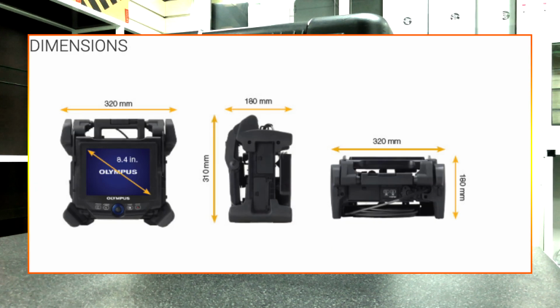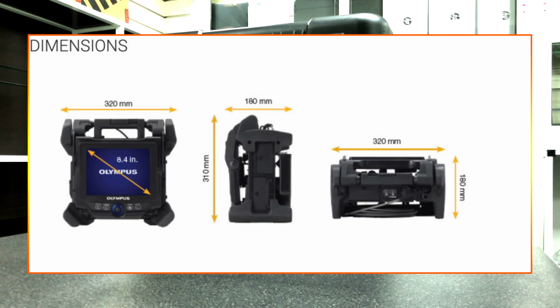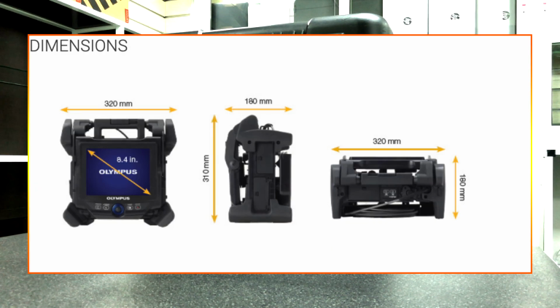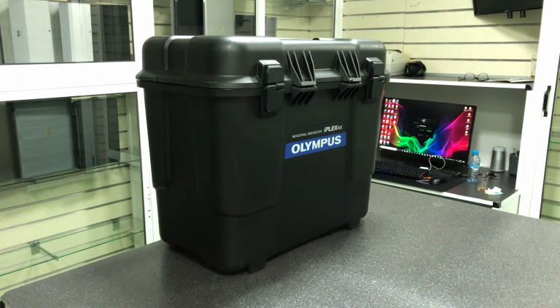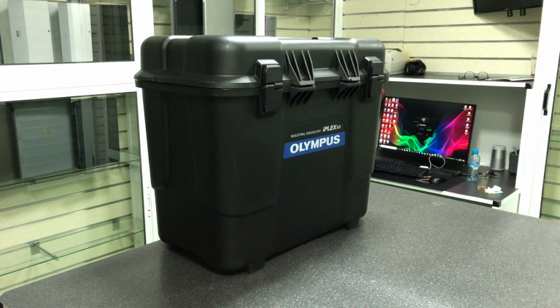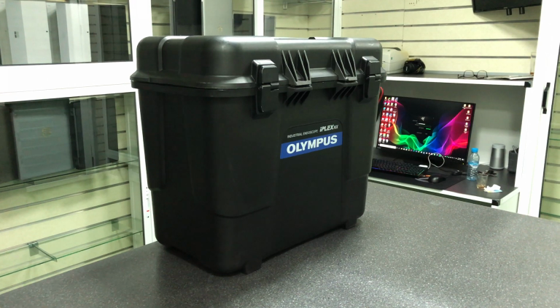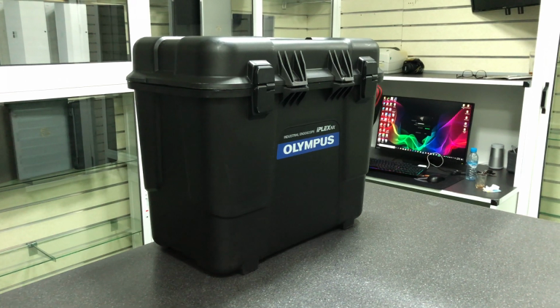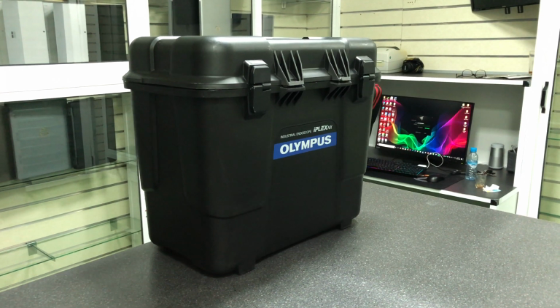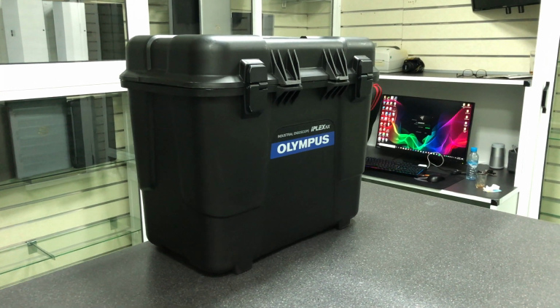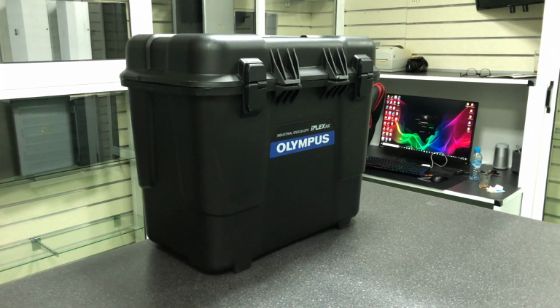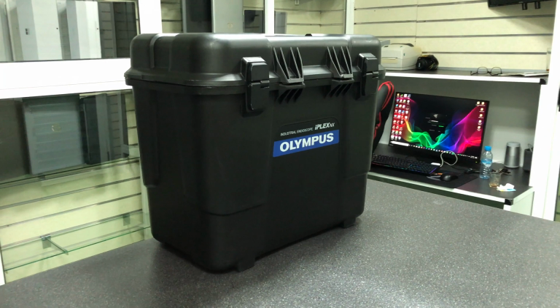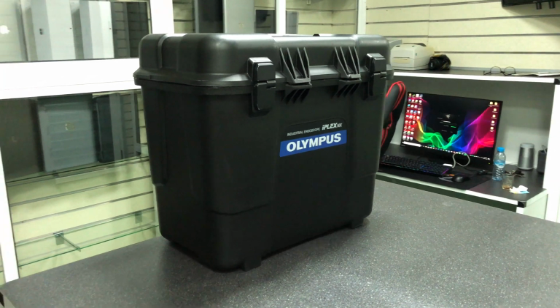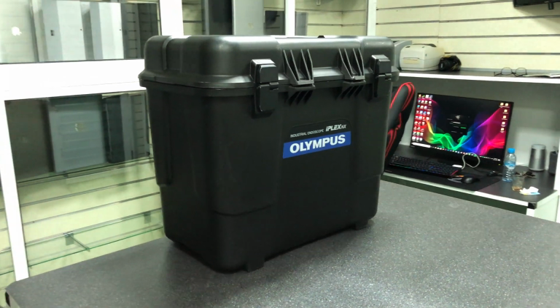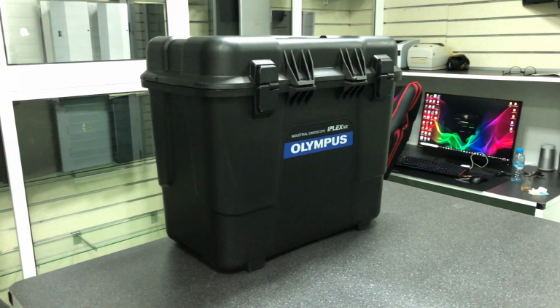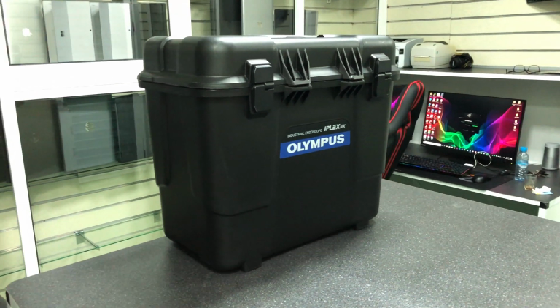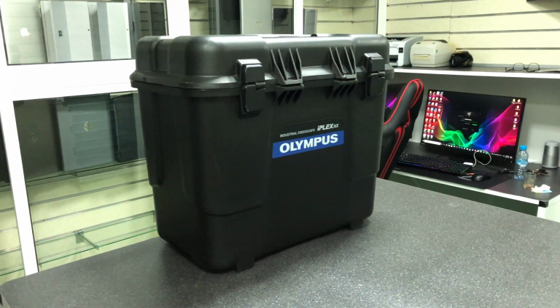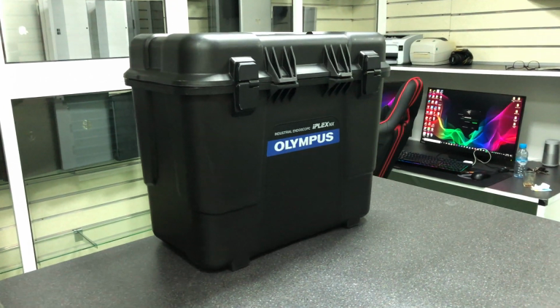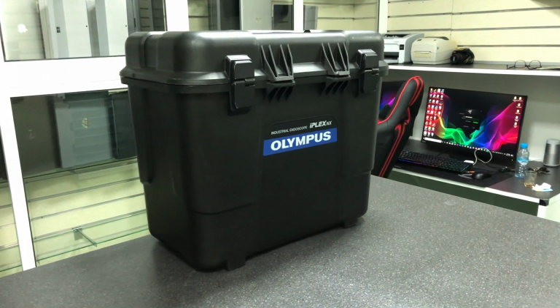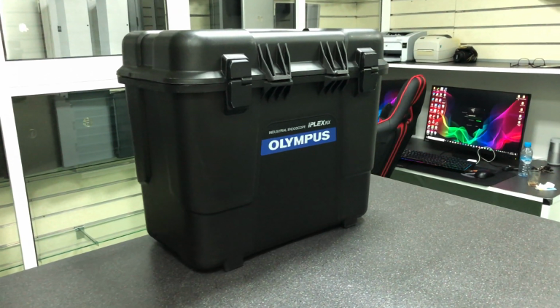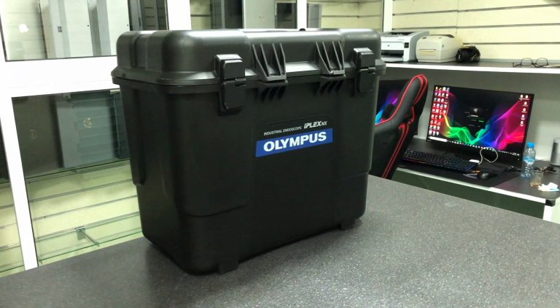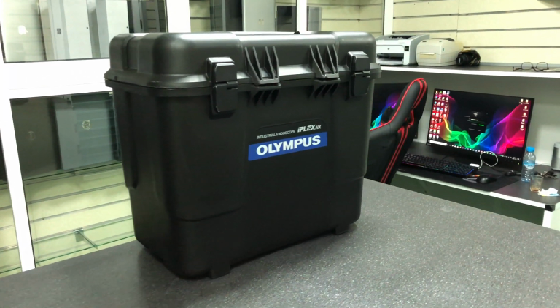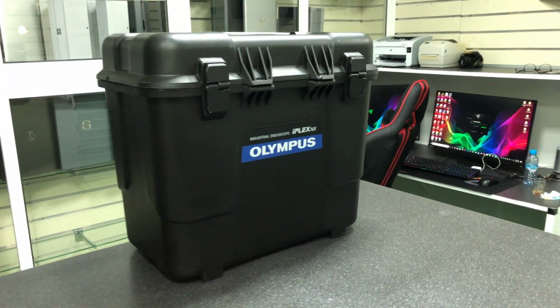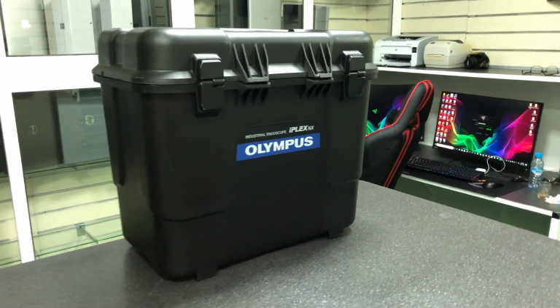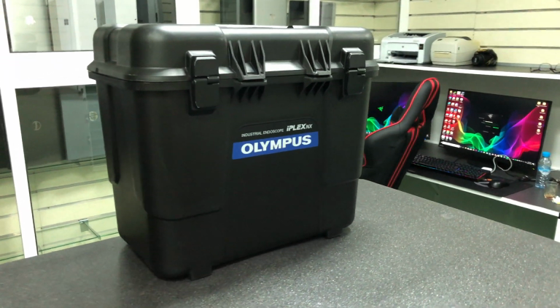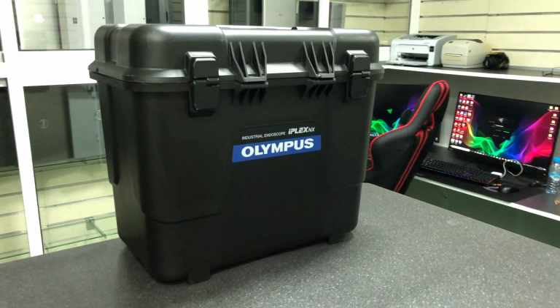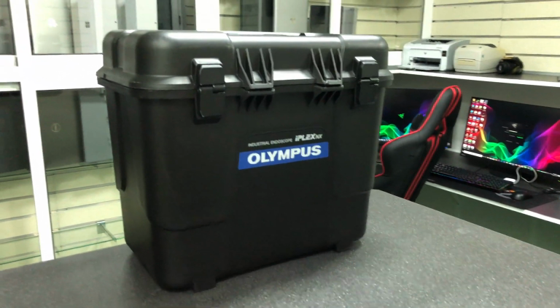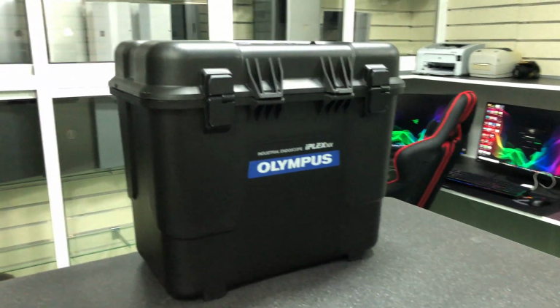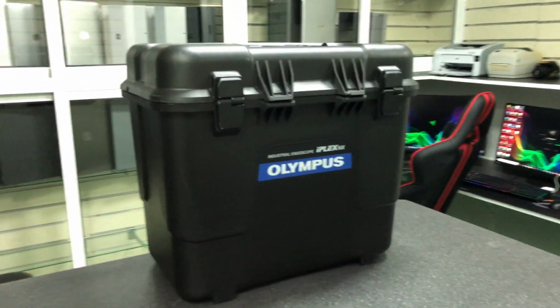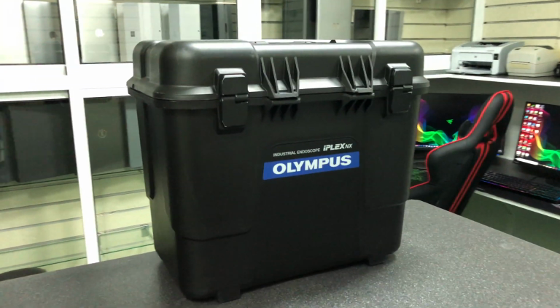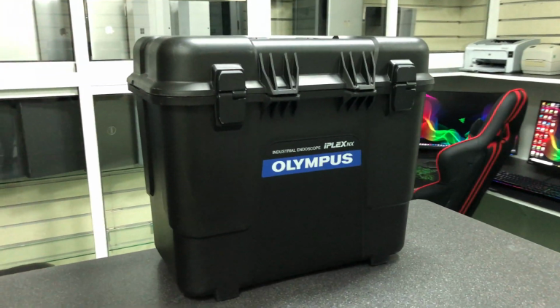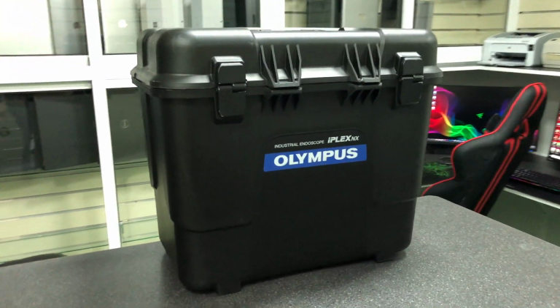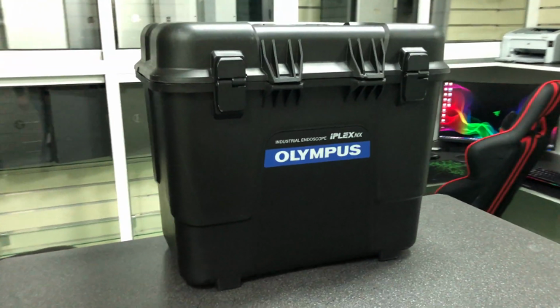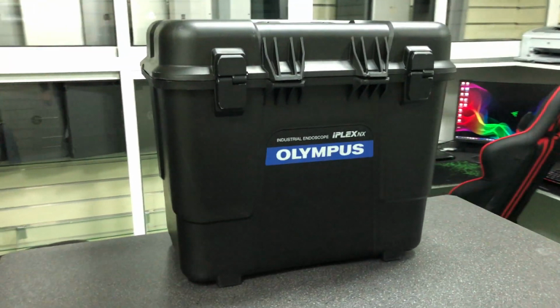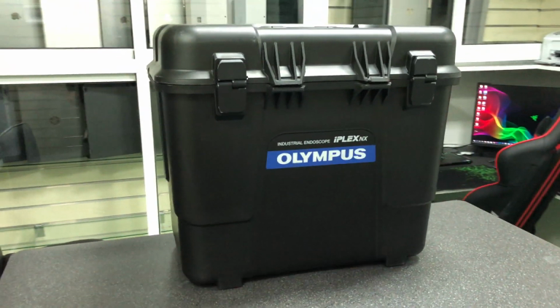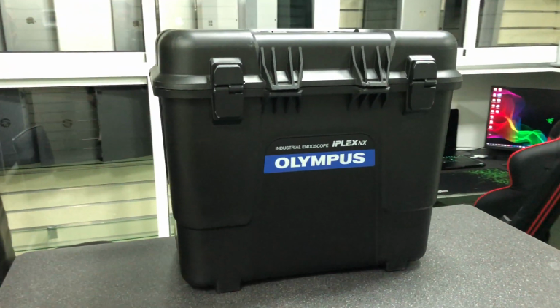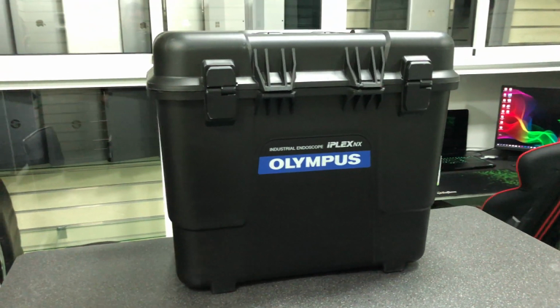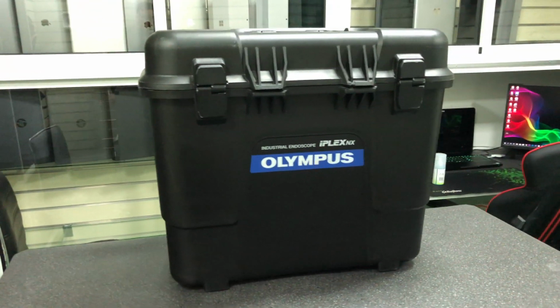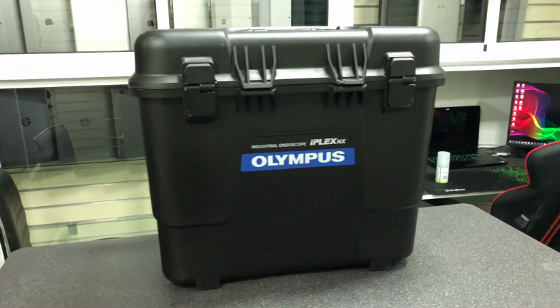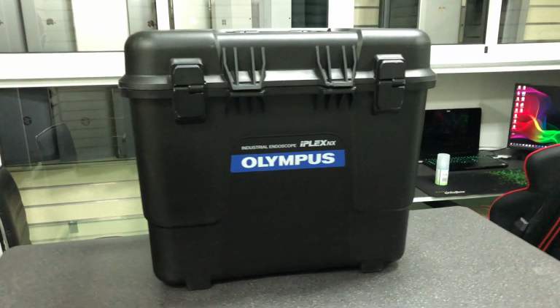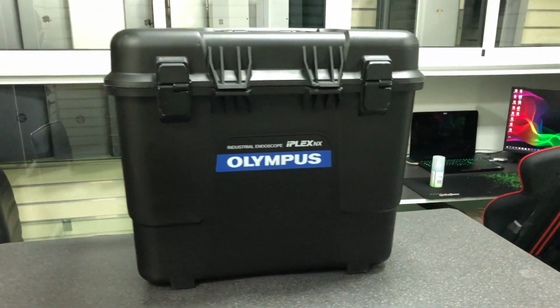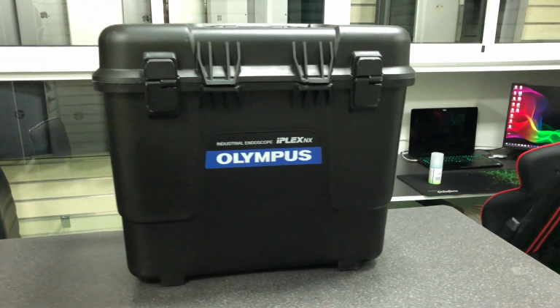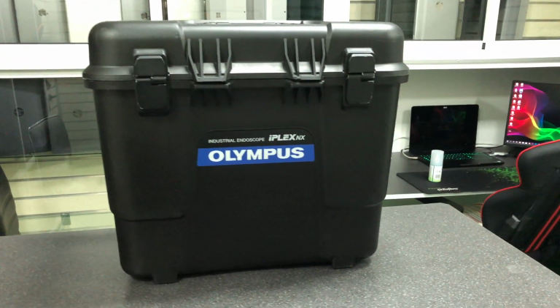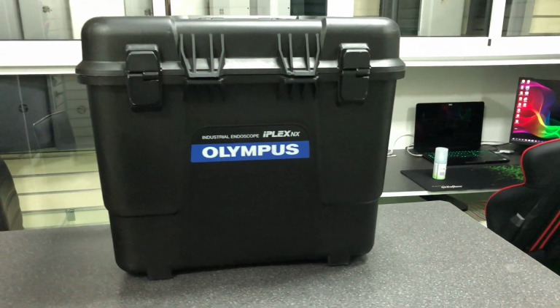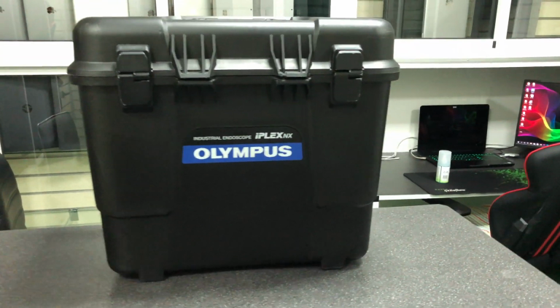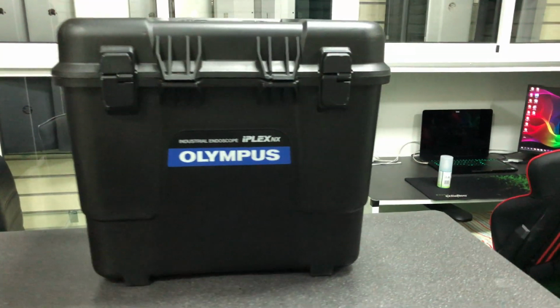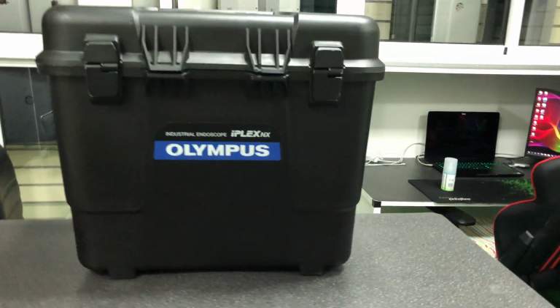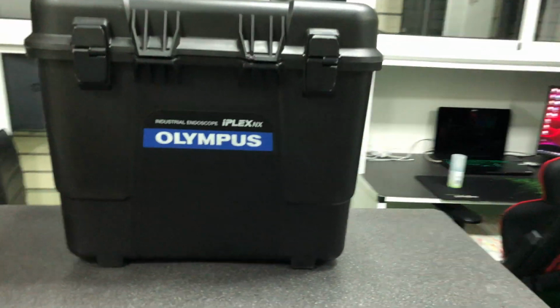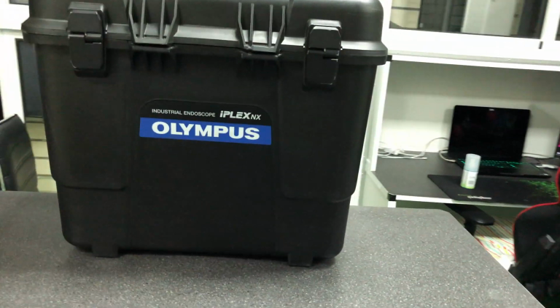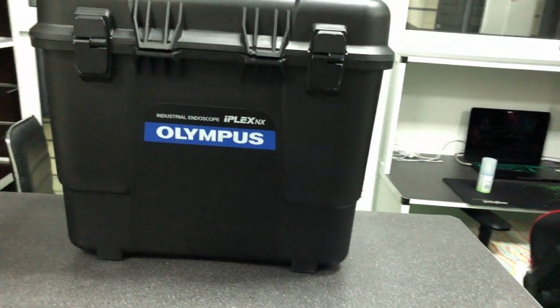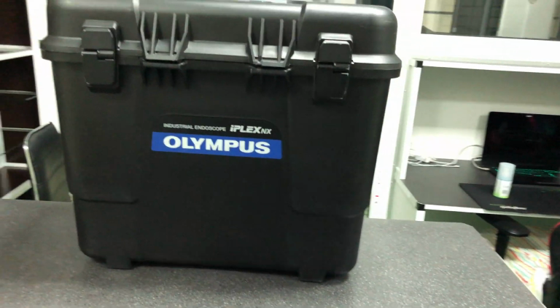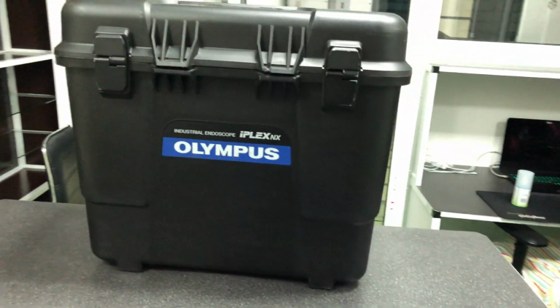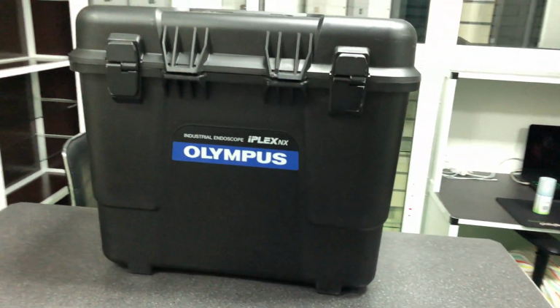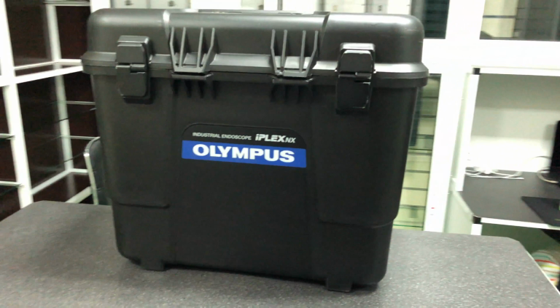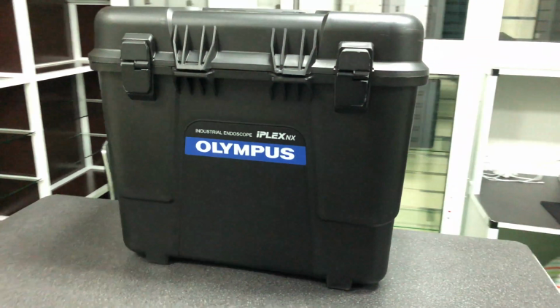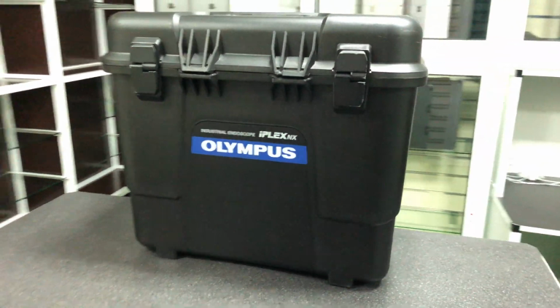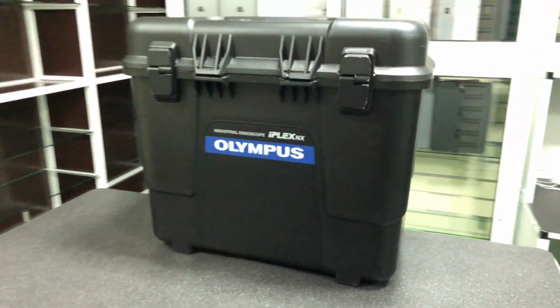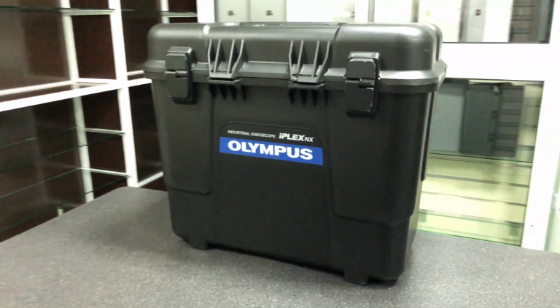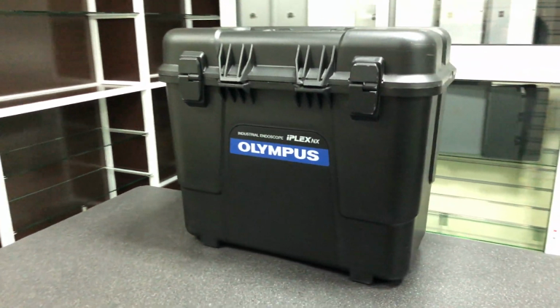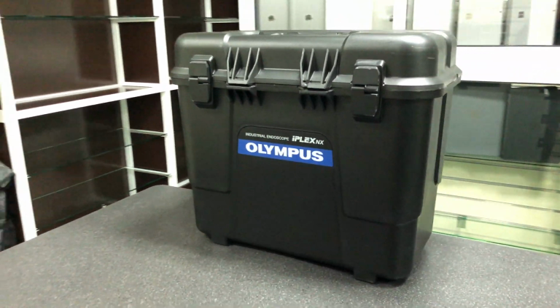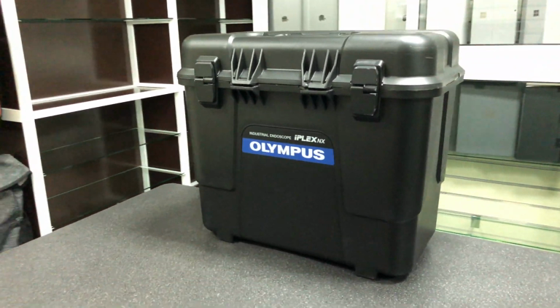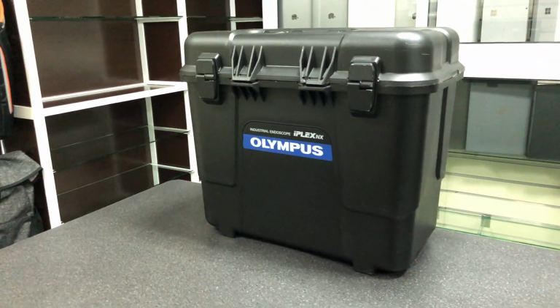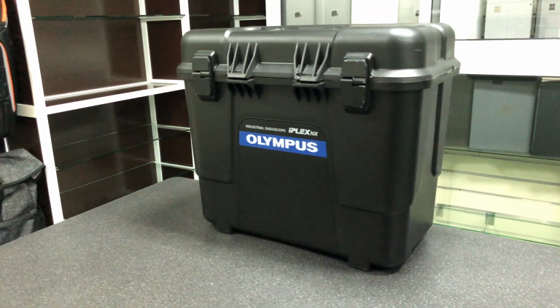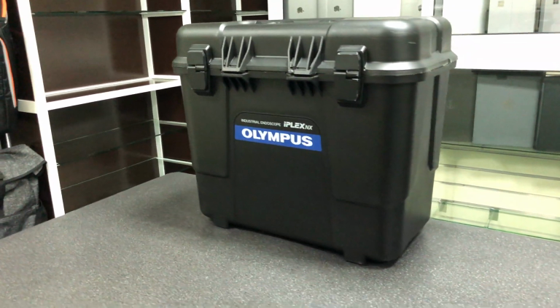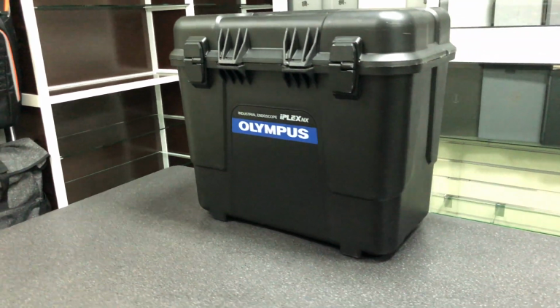Hello, this is WeldReviewTech. Today we are unboxing the Videoscope IPLEX NXV9635N from Olympus.